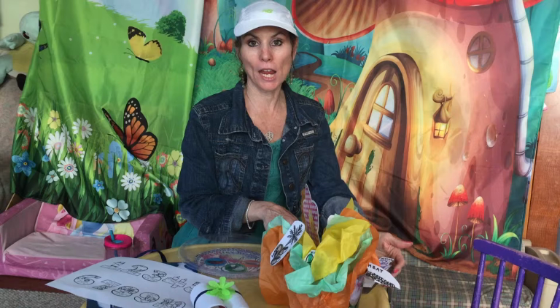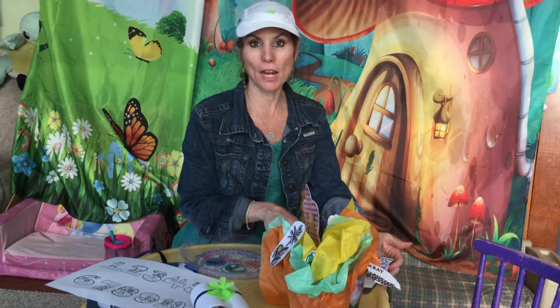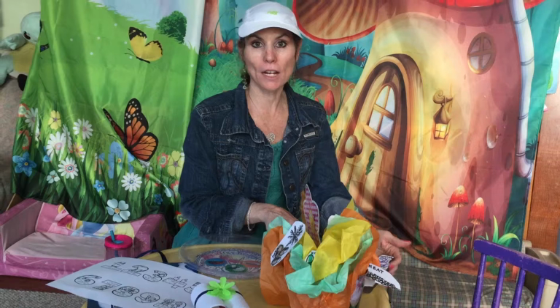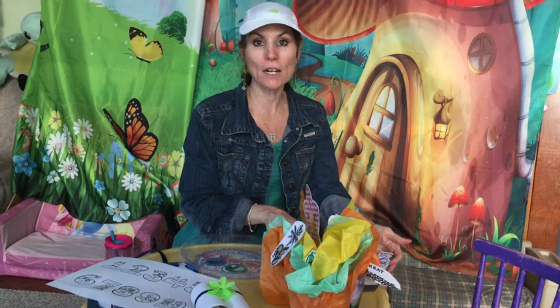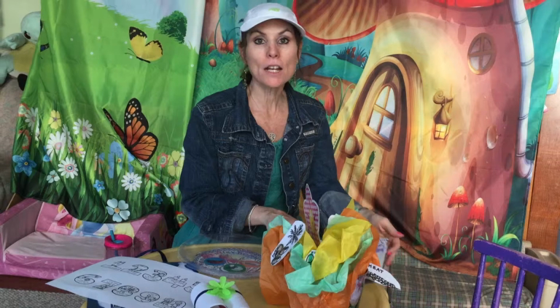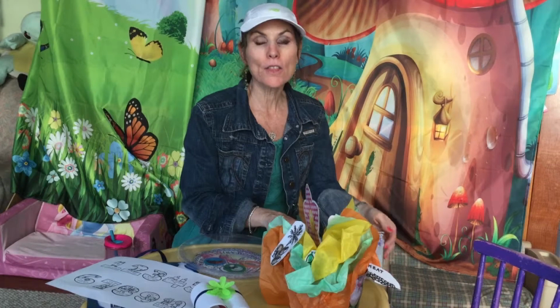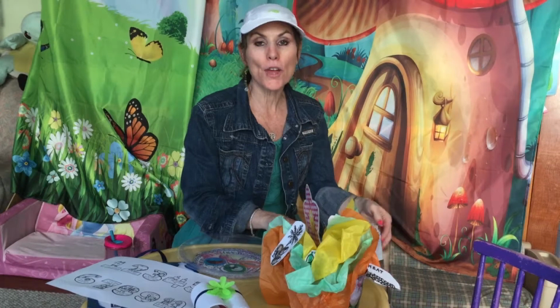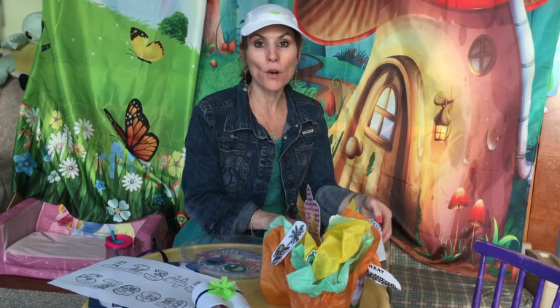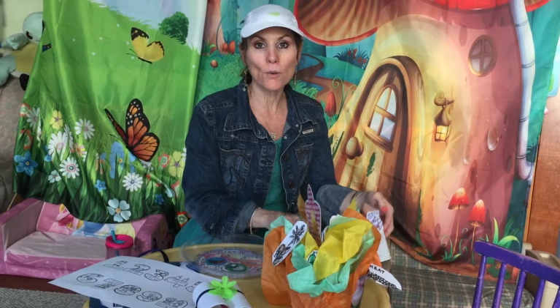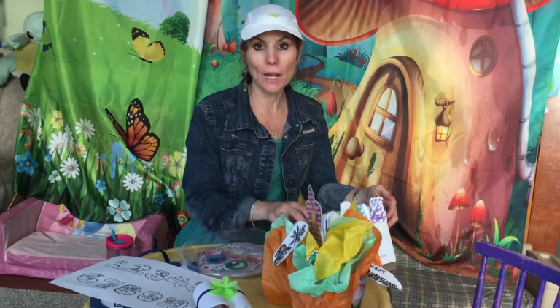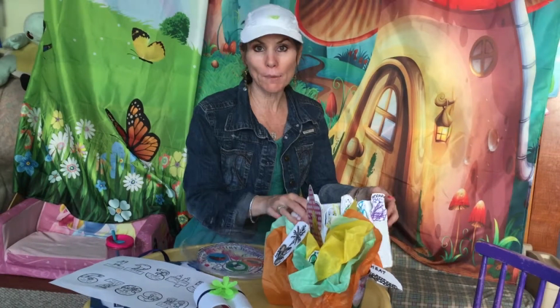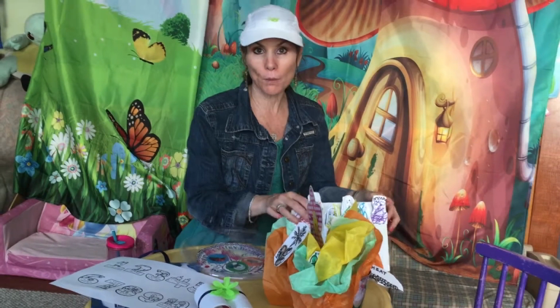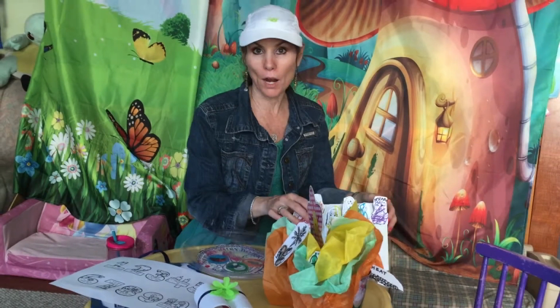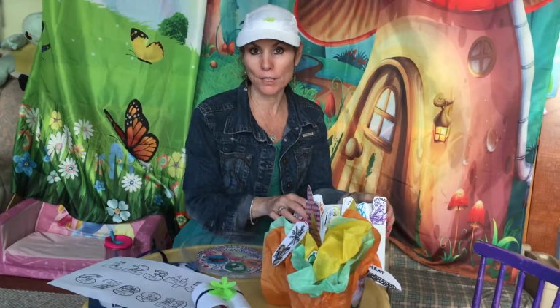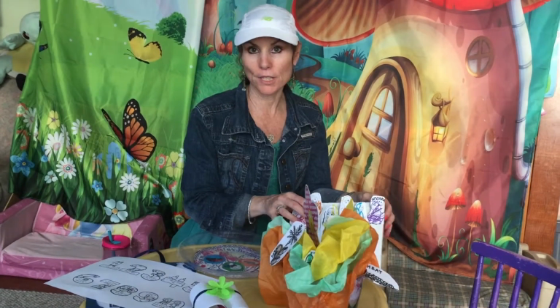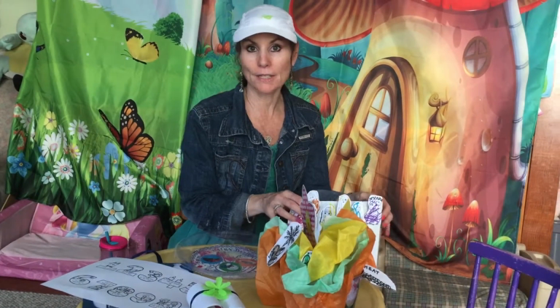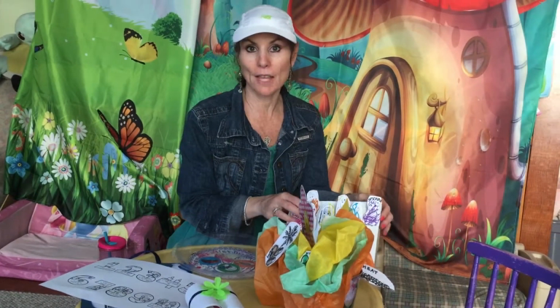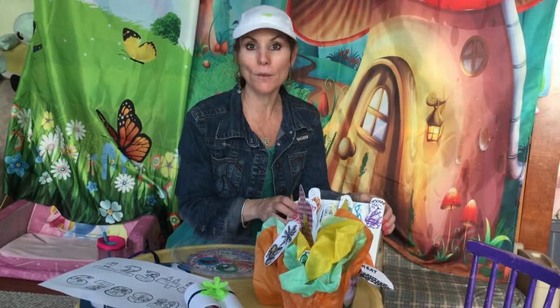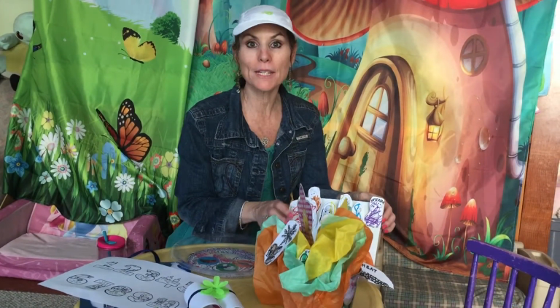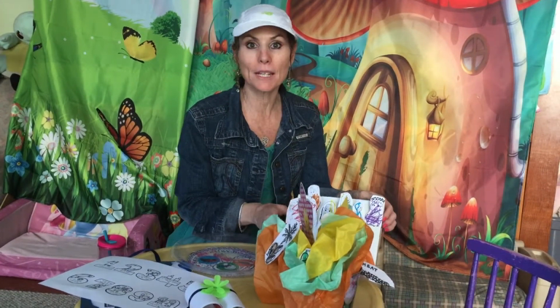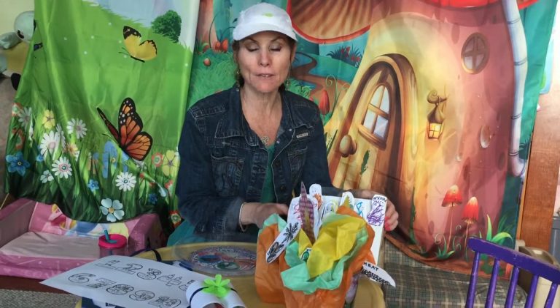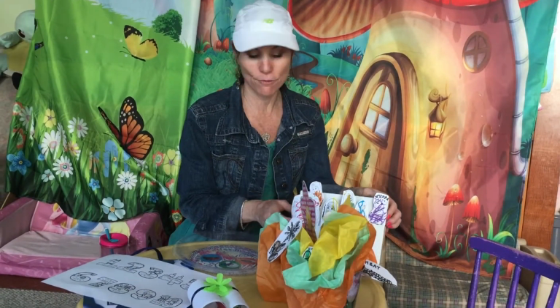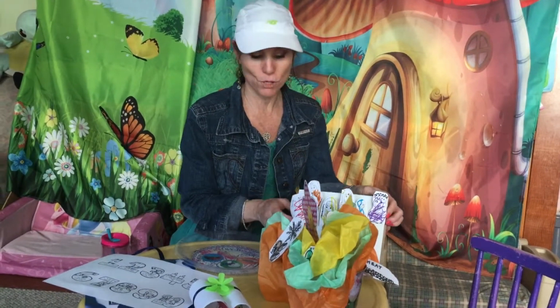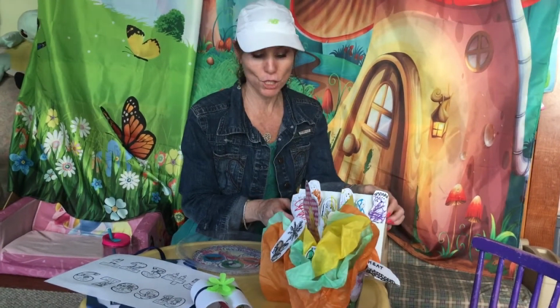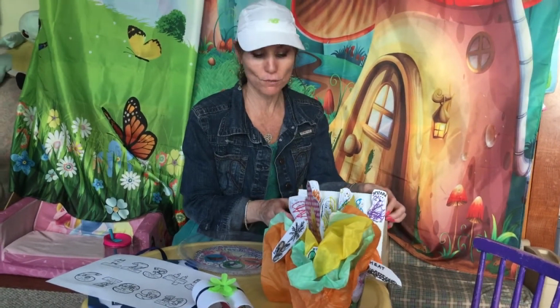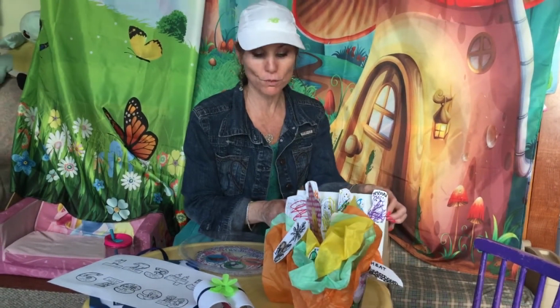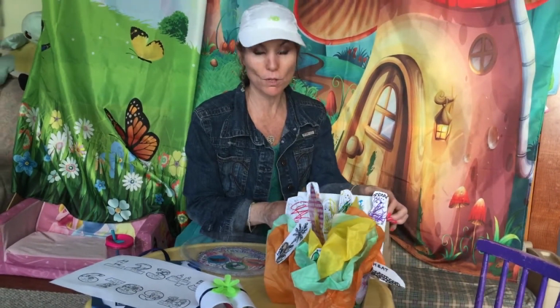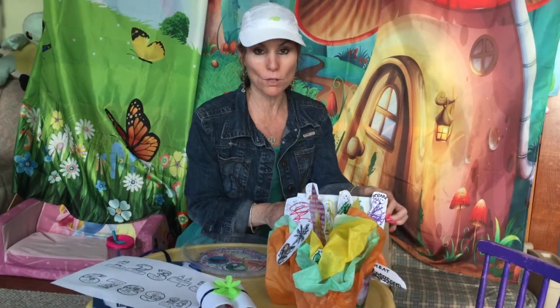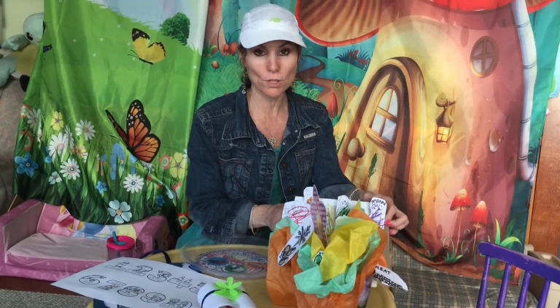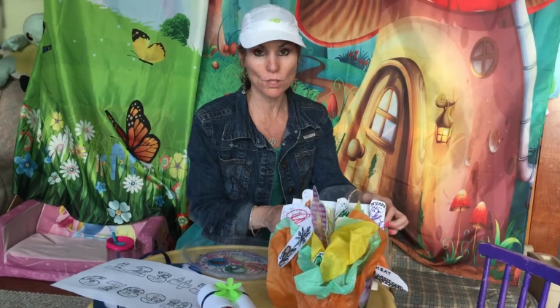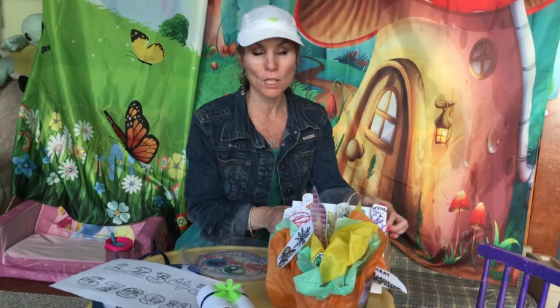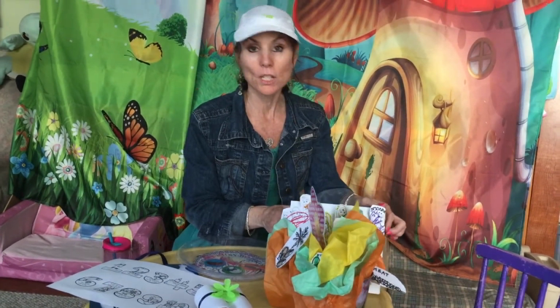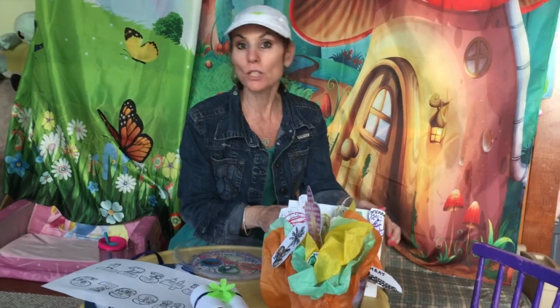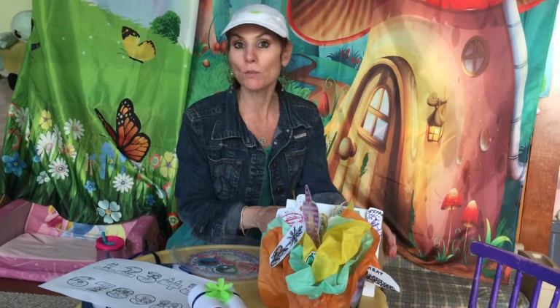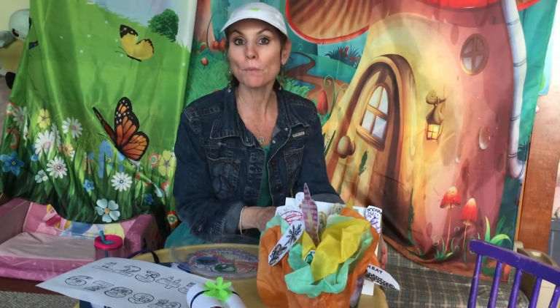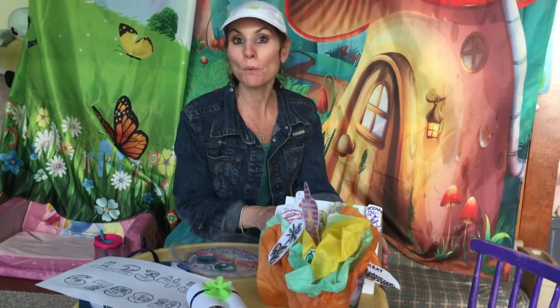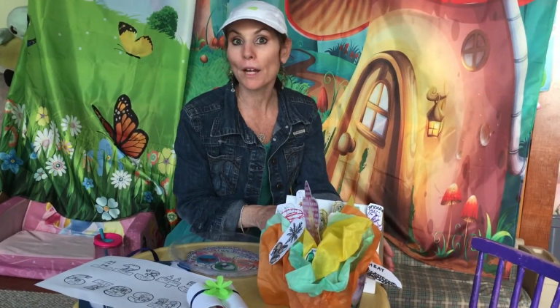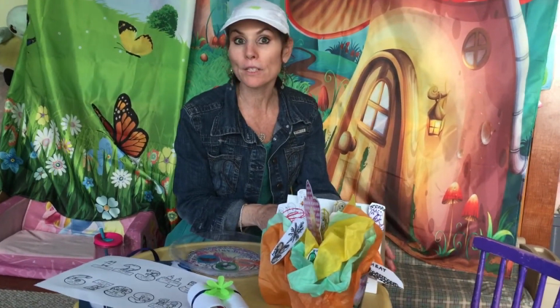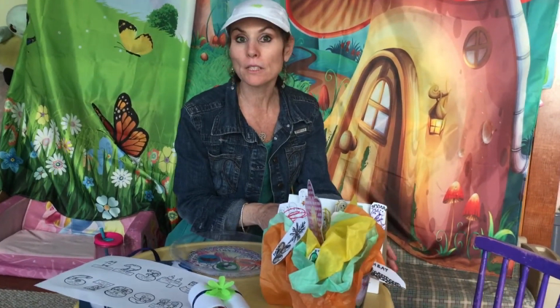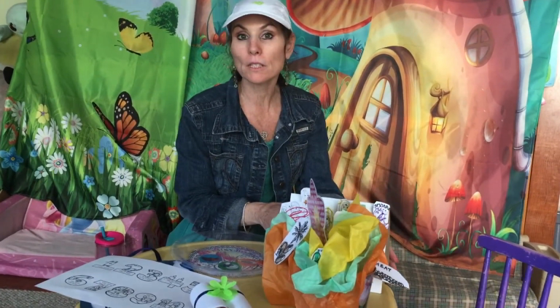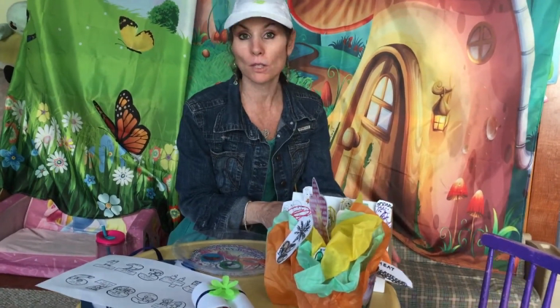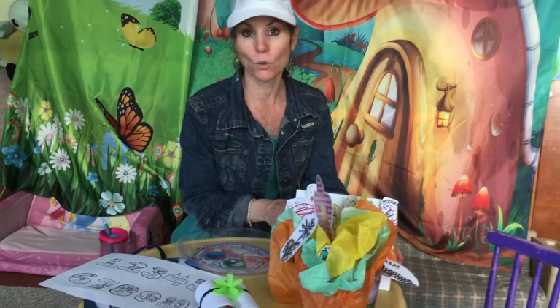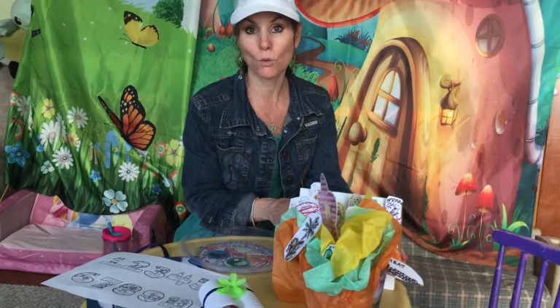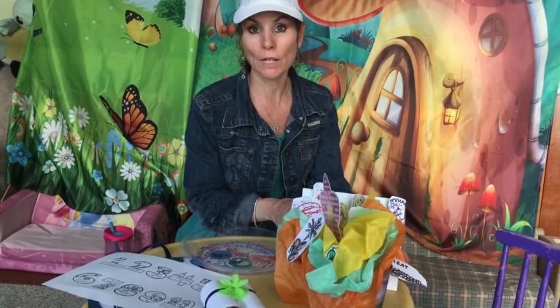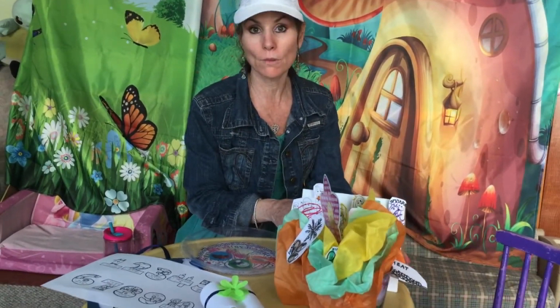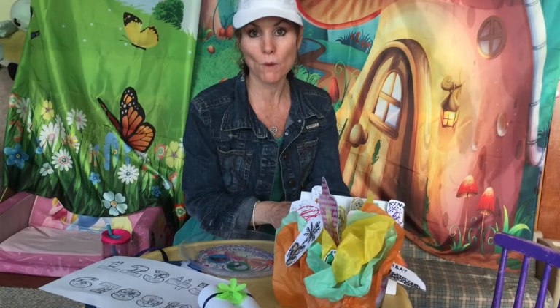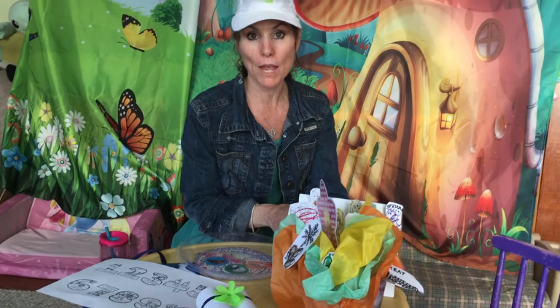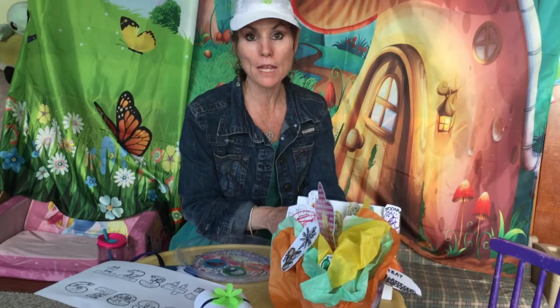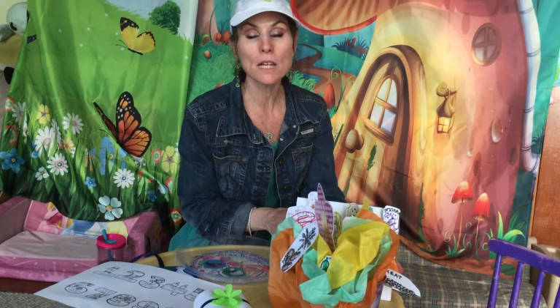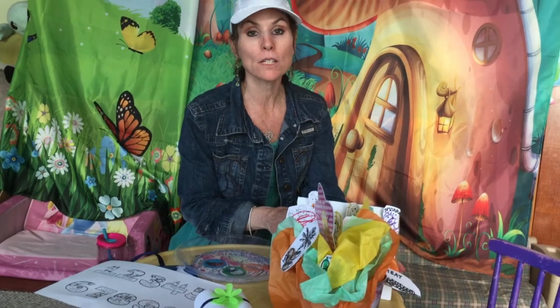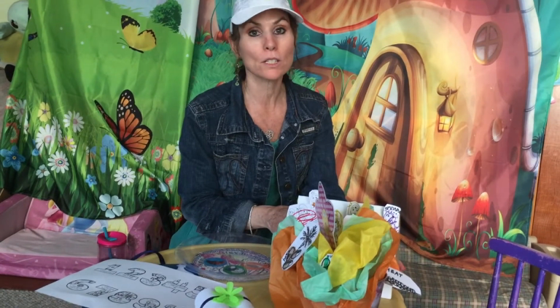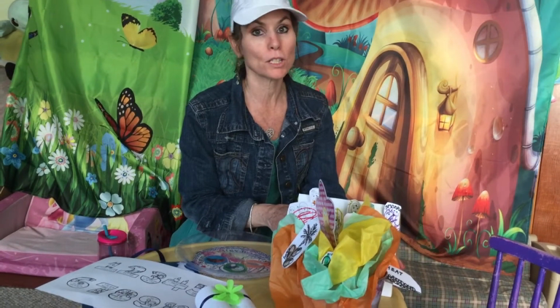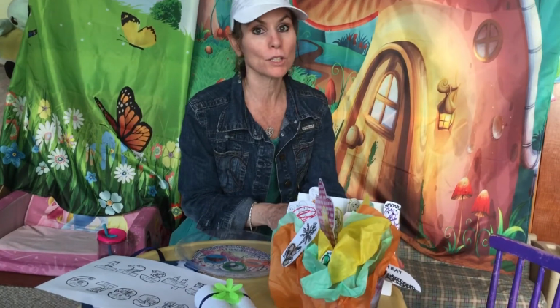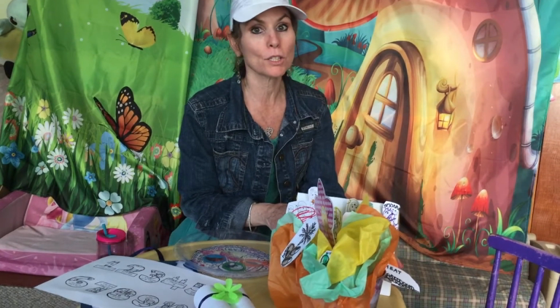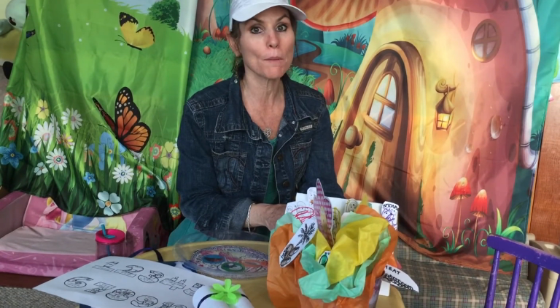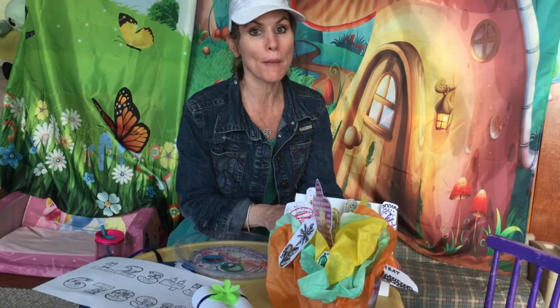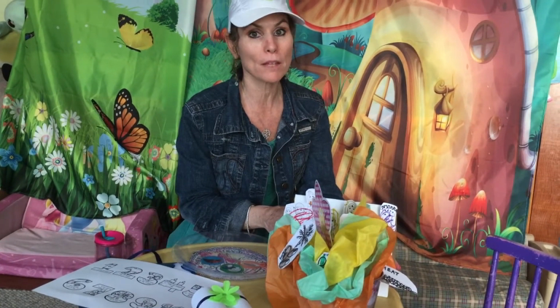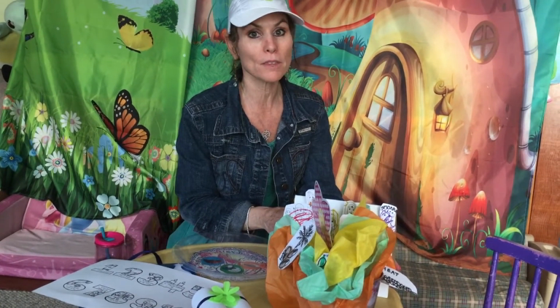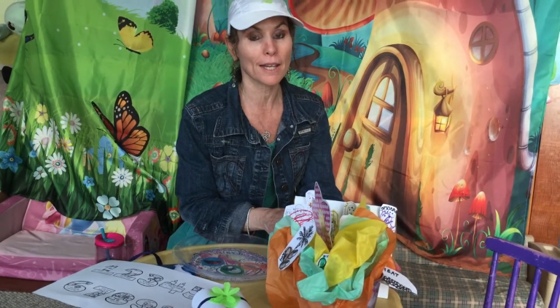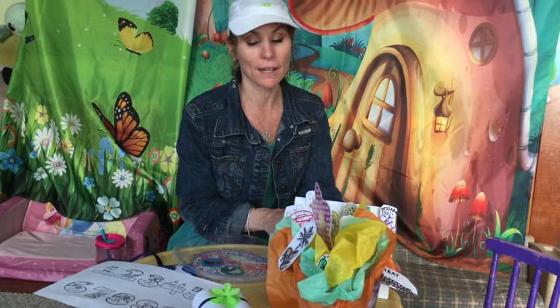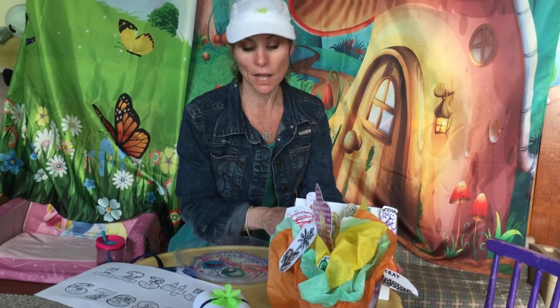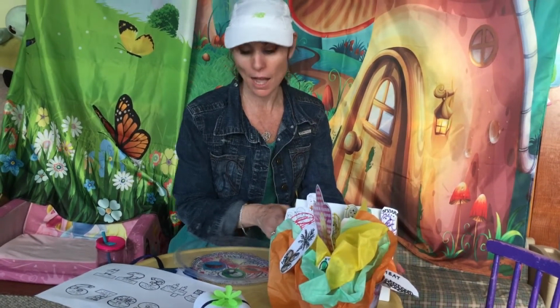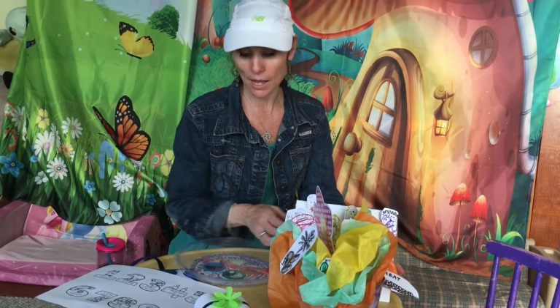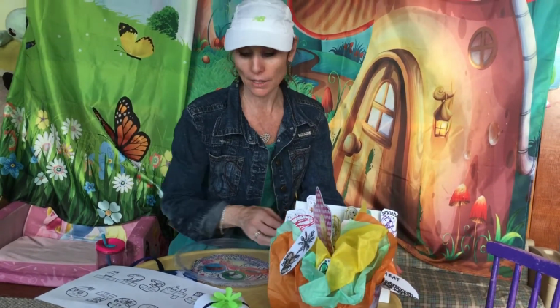Here are the great projects that we did for Shavuos. Doing projects is a great way to learn about the Chag.